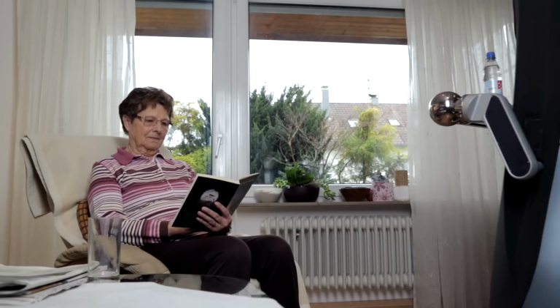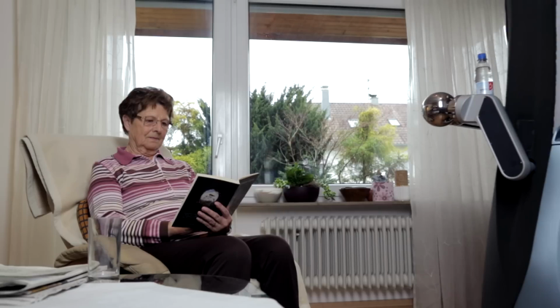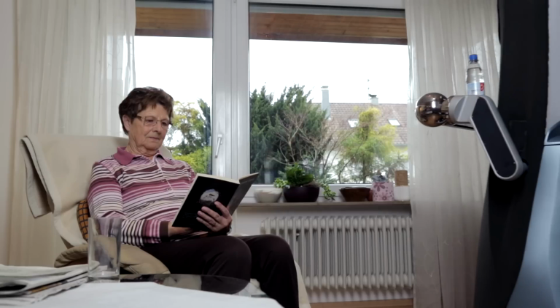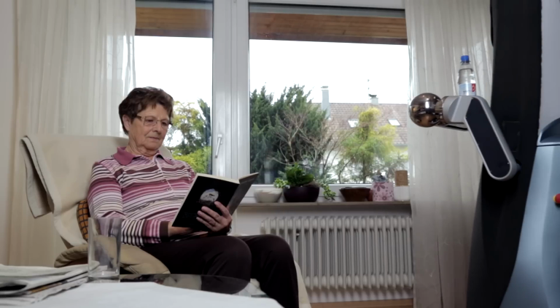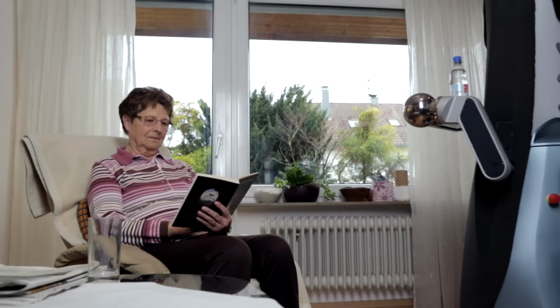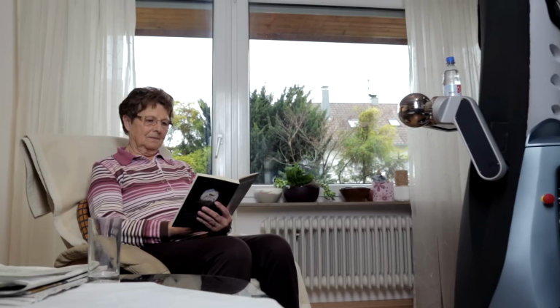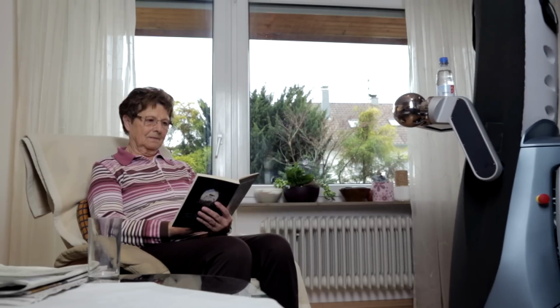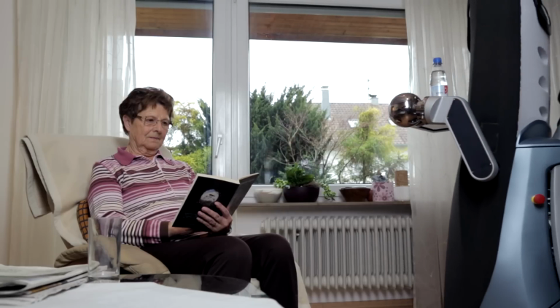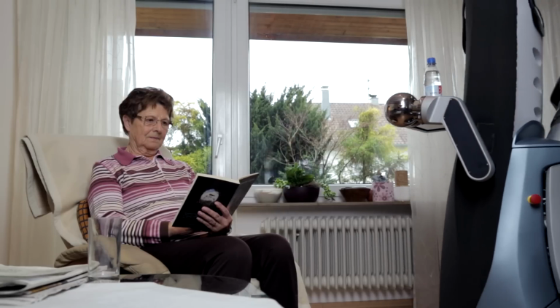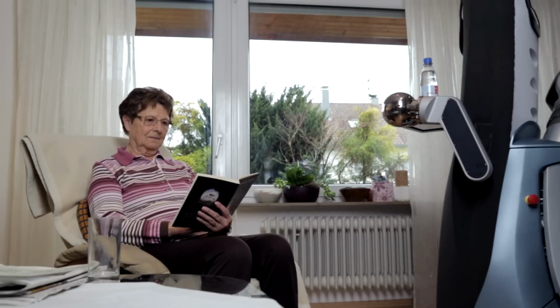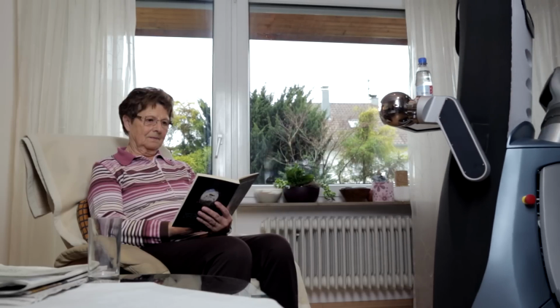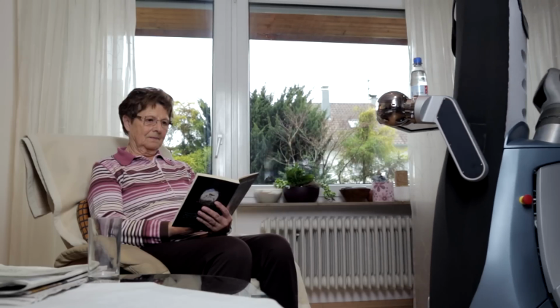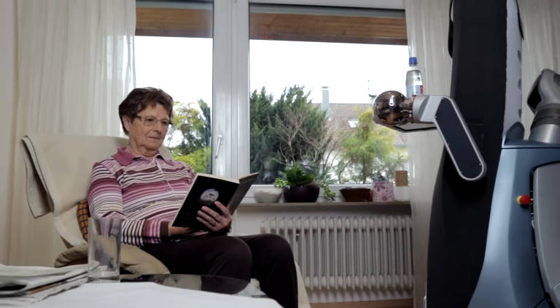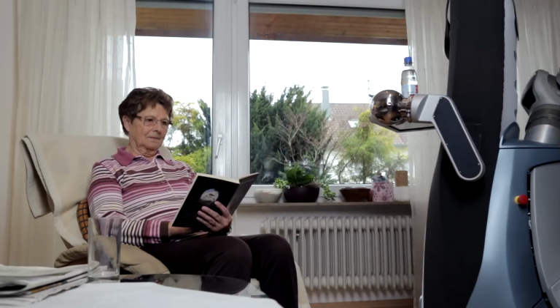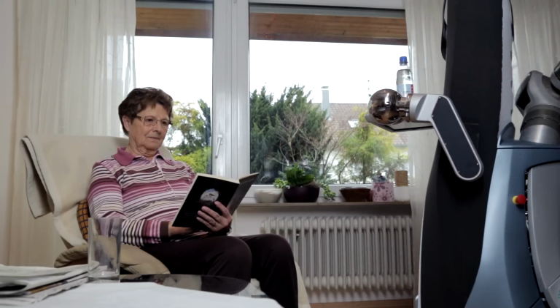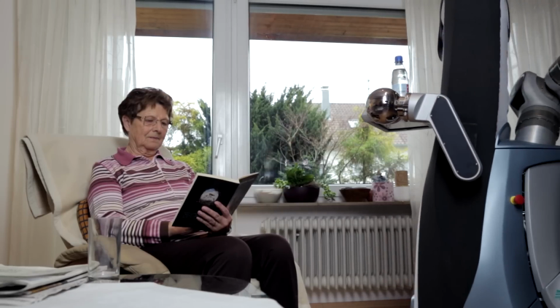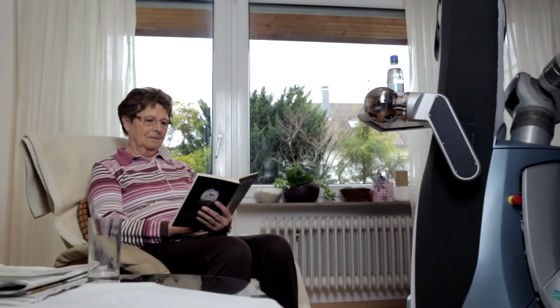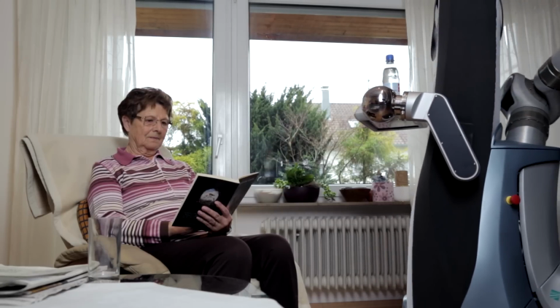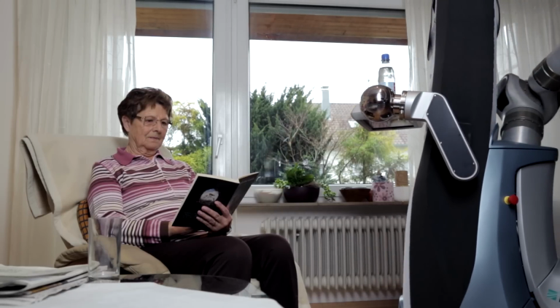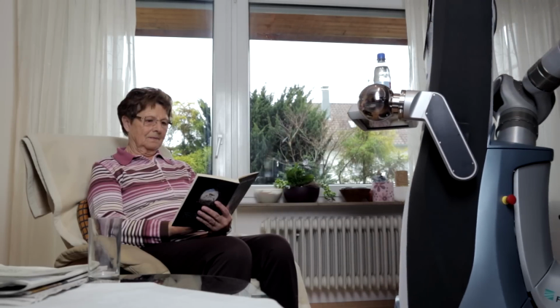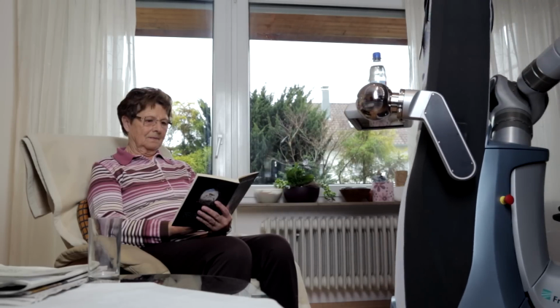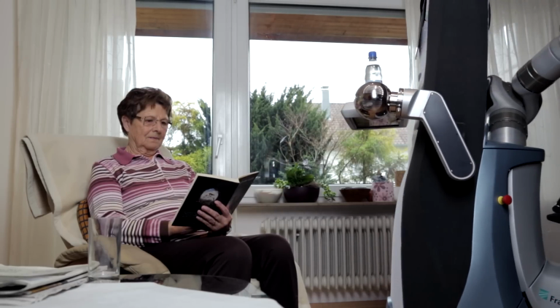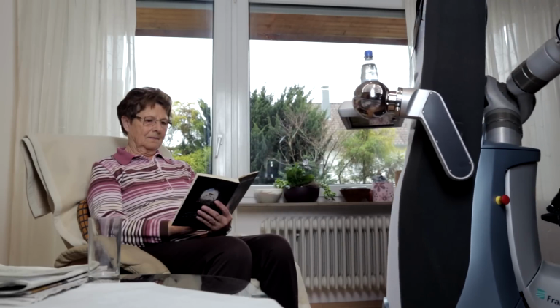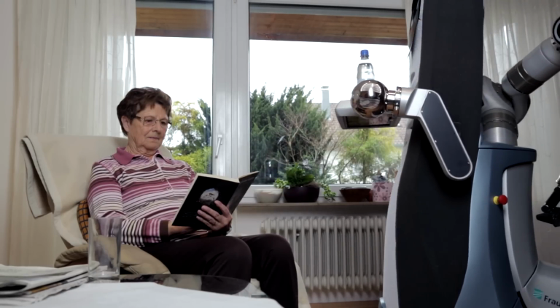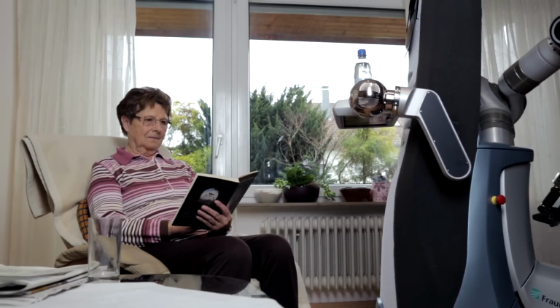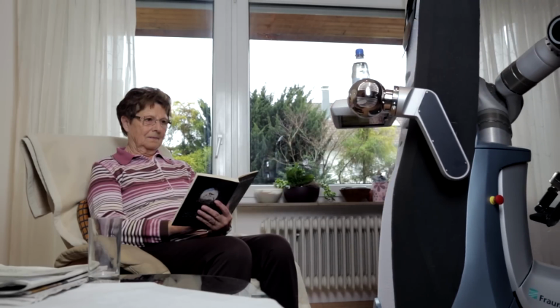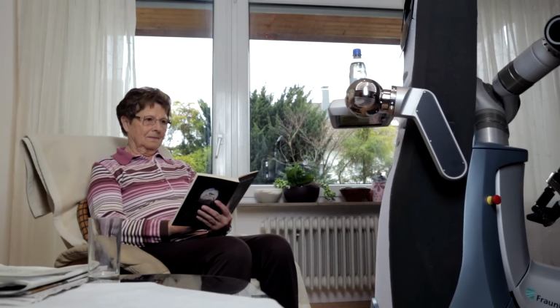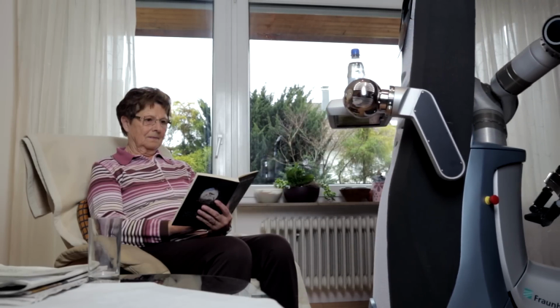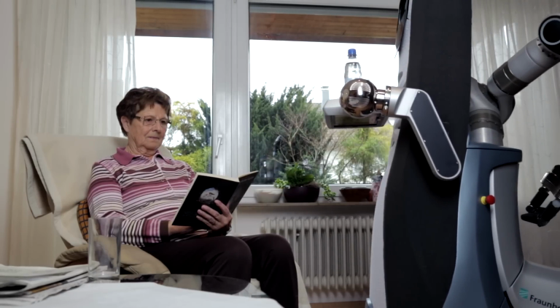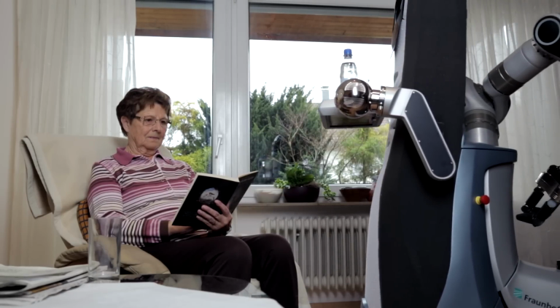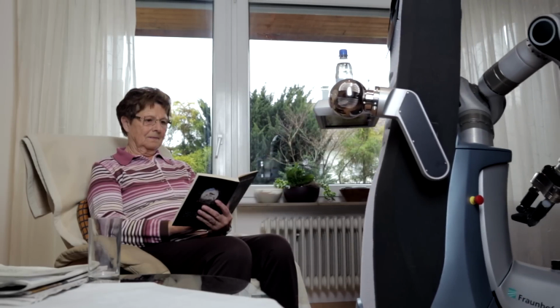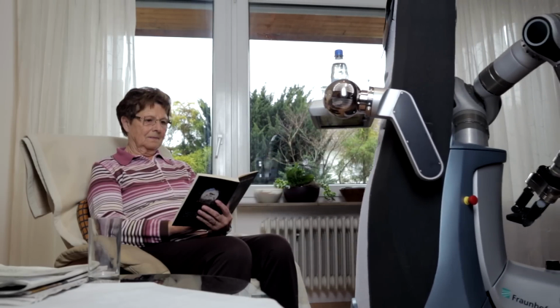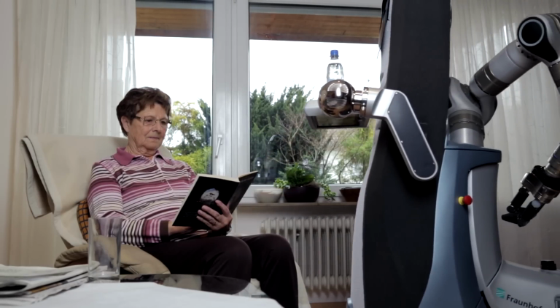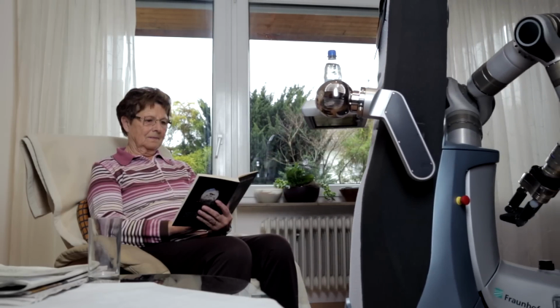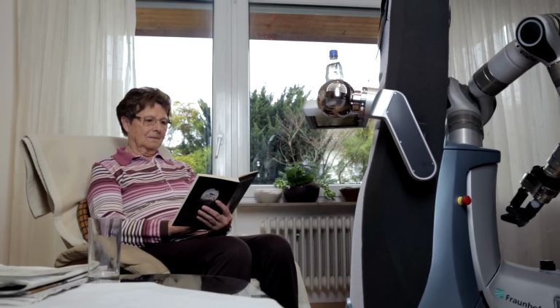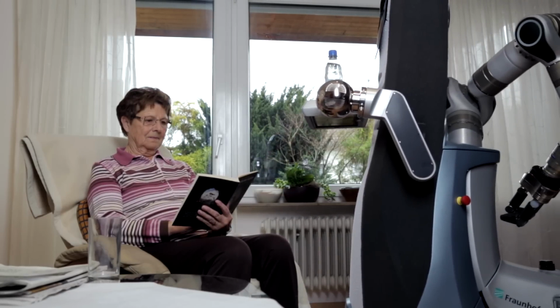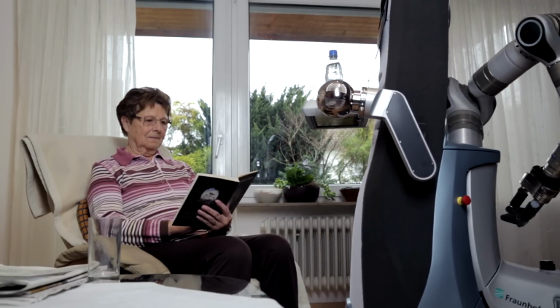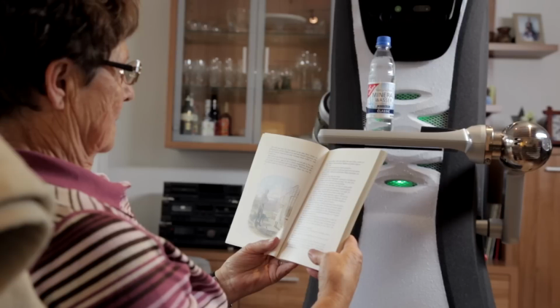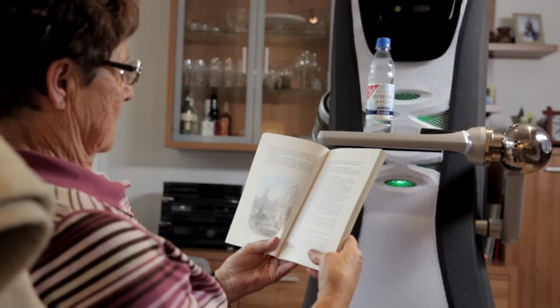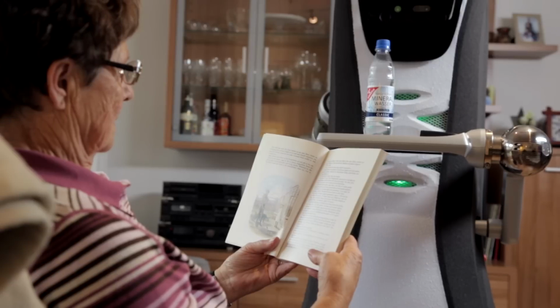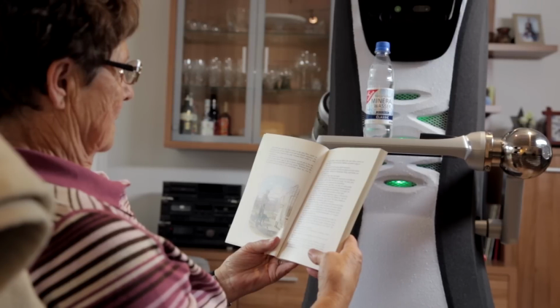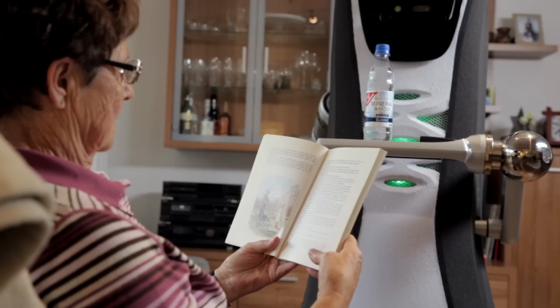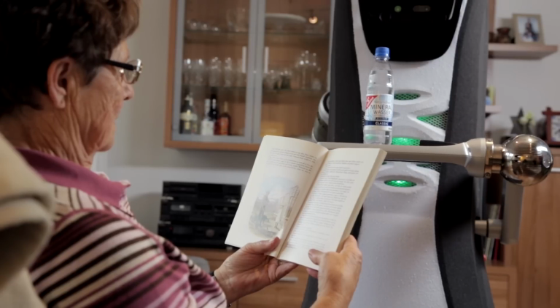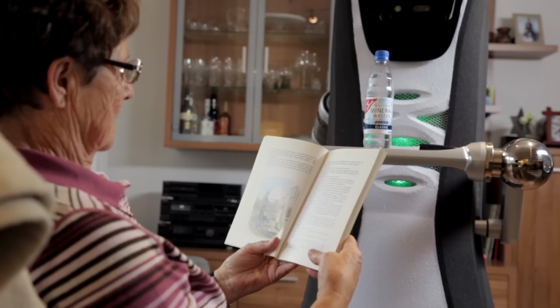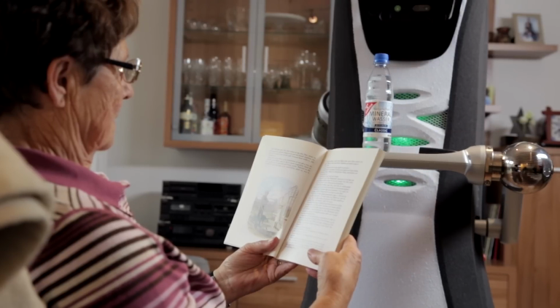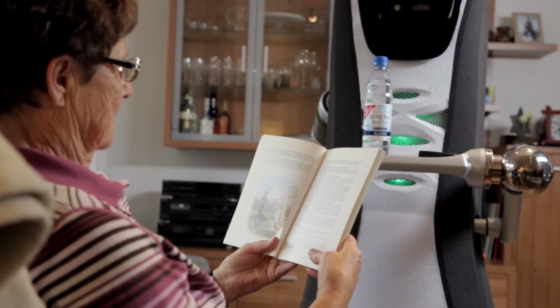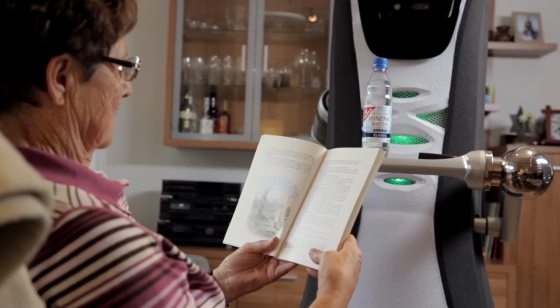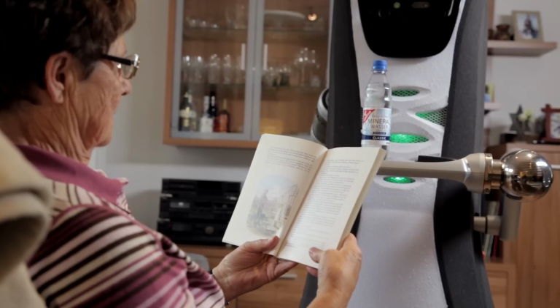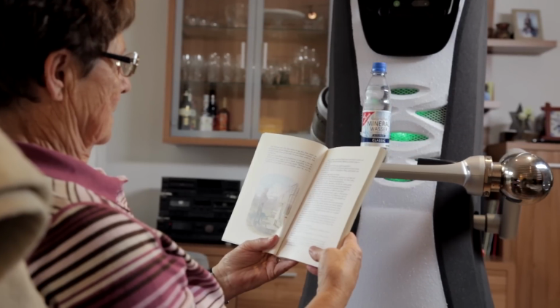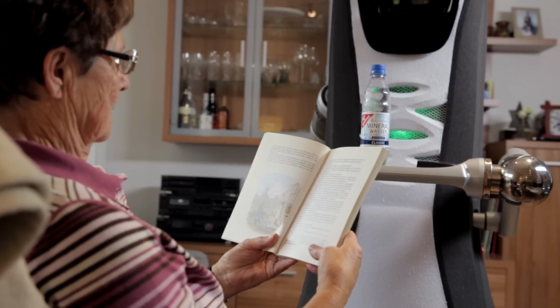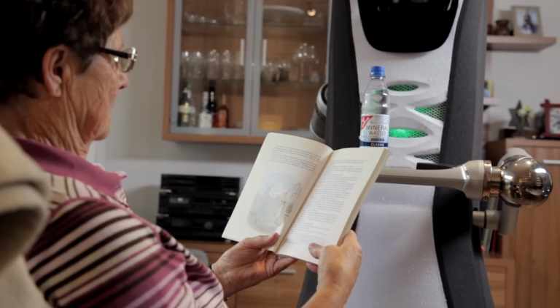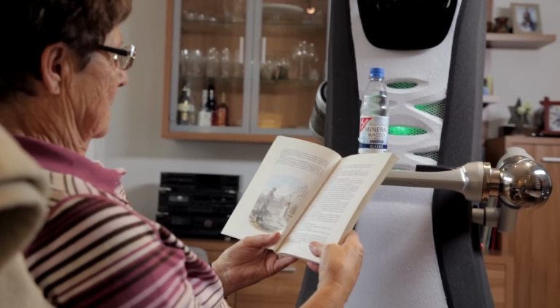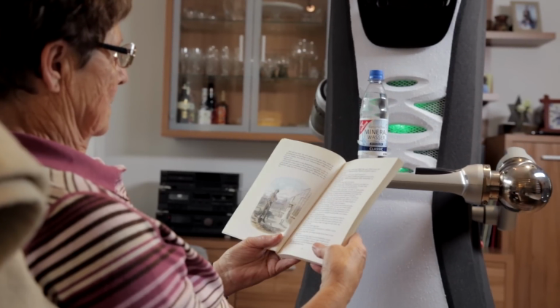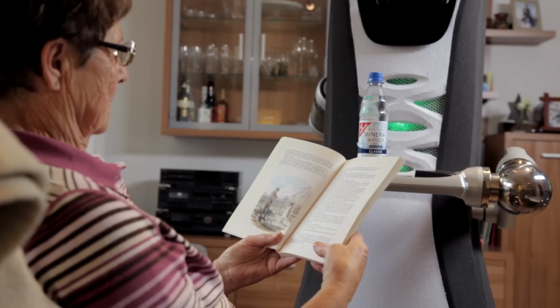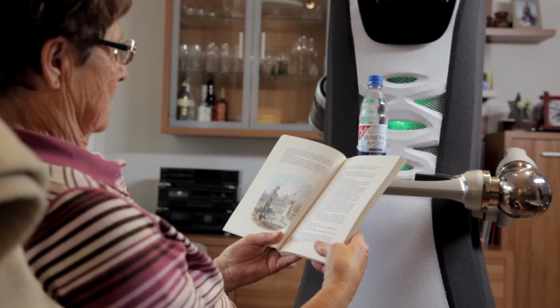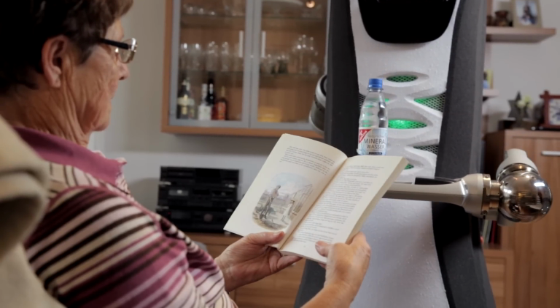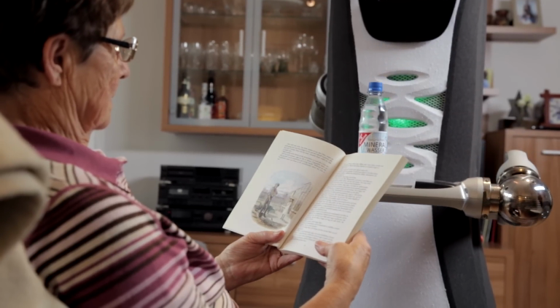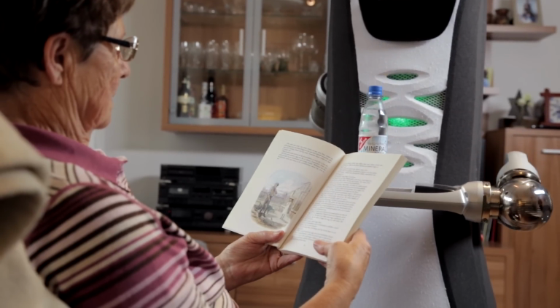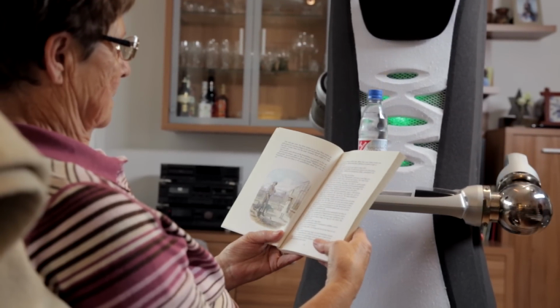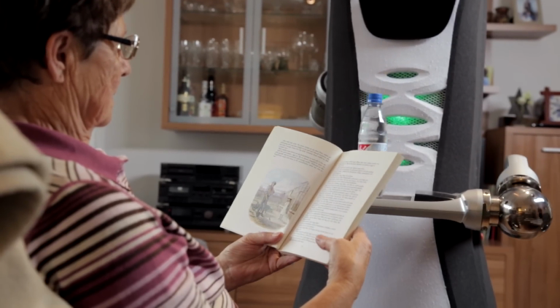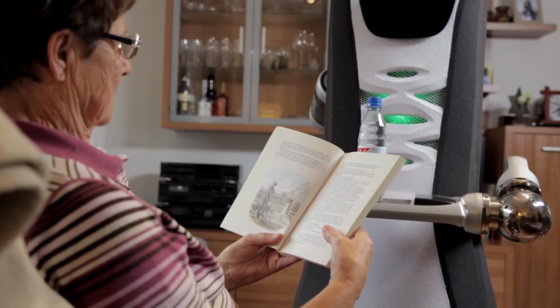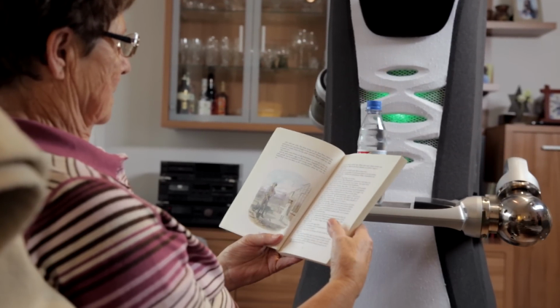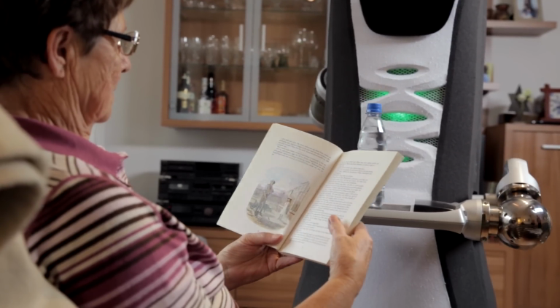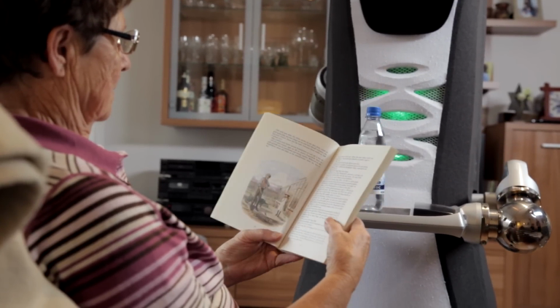Using its tray, back in the living room, KeroBot safely and intuitively serves the drink the lady has ordered.